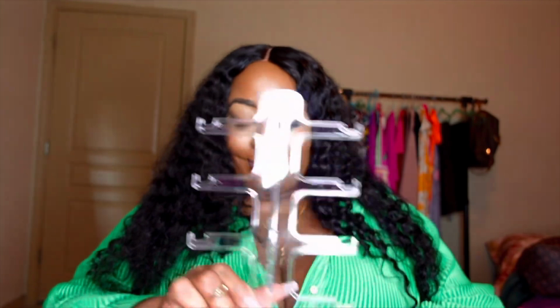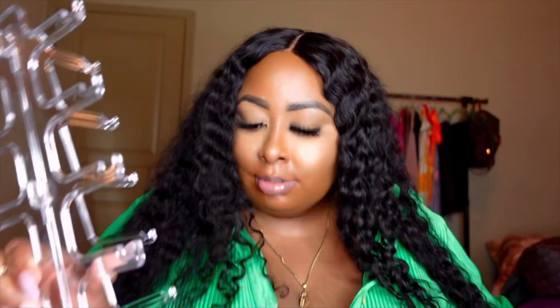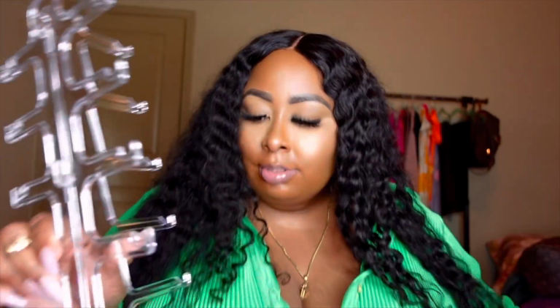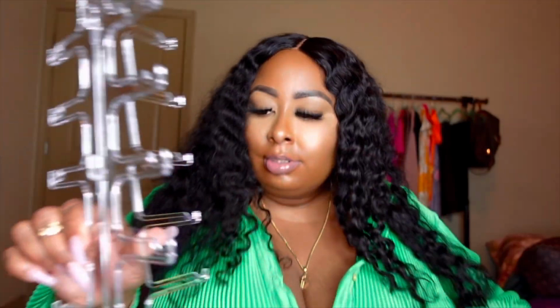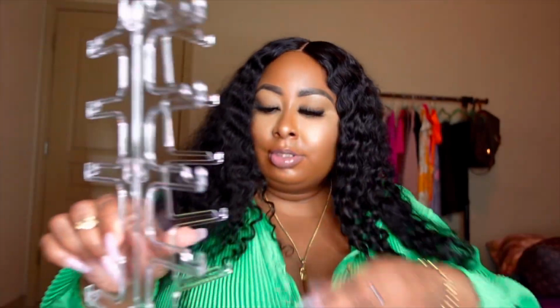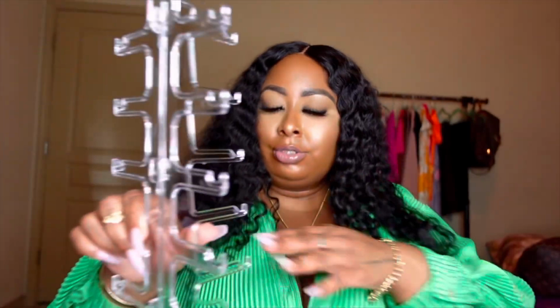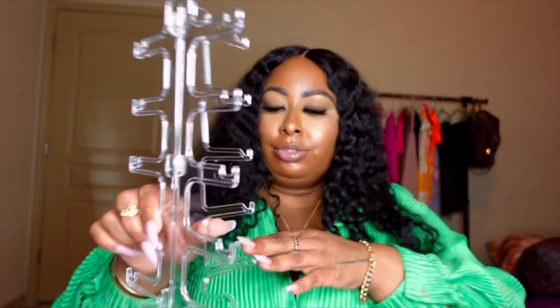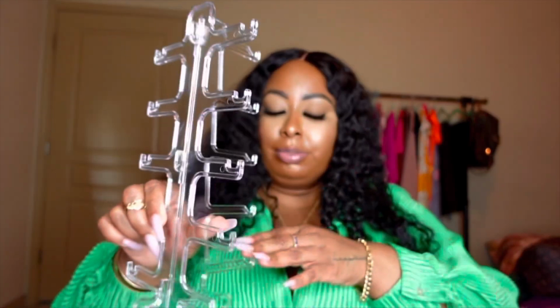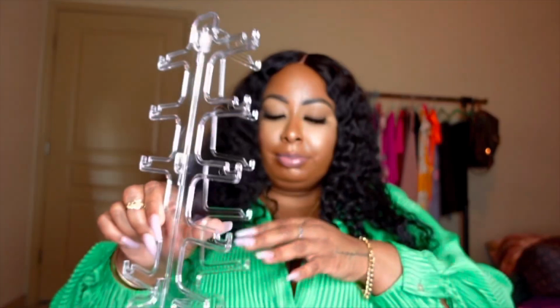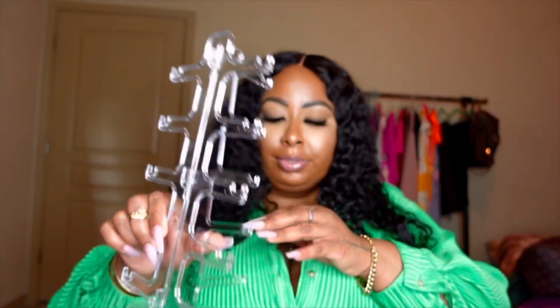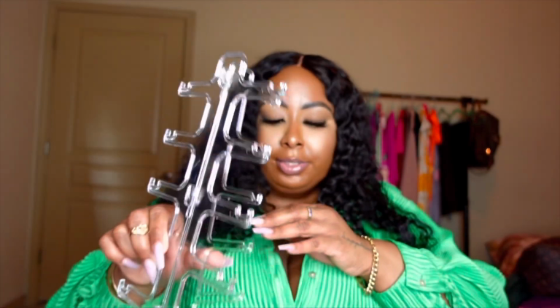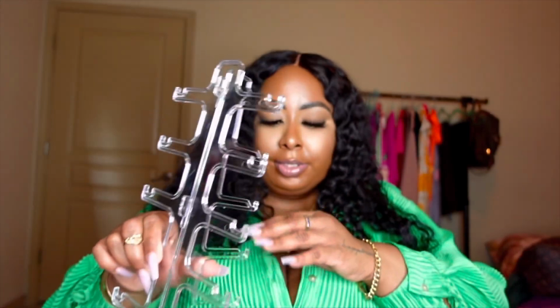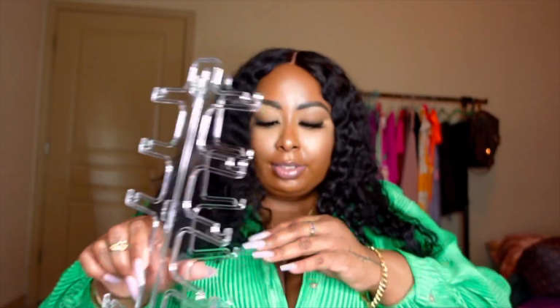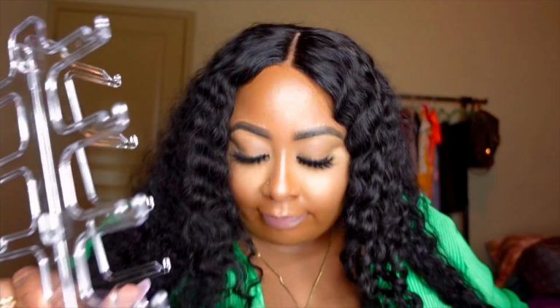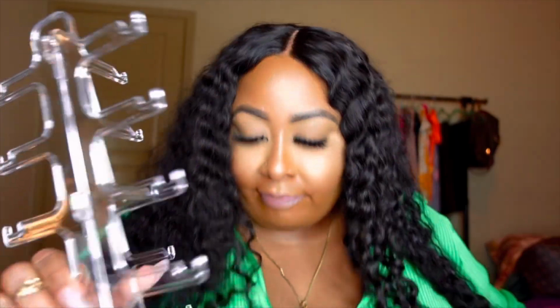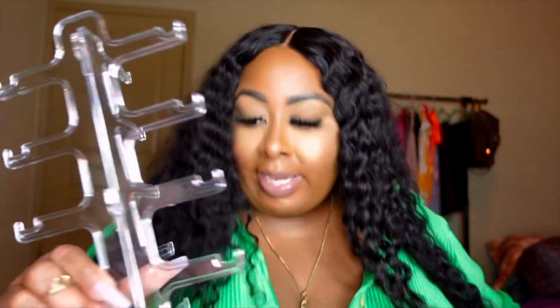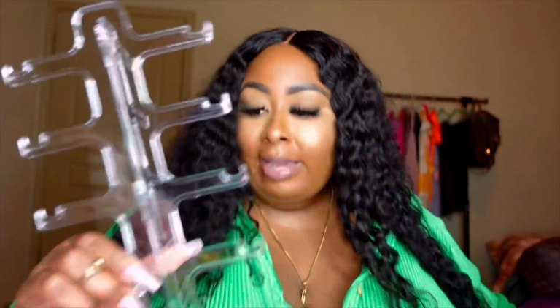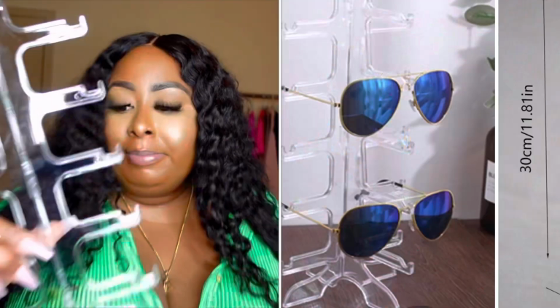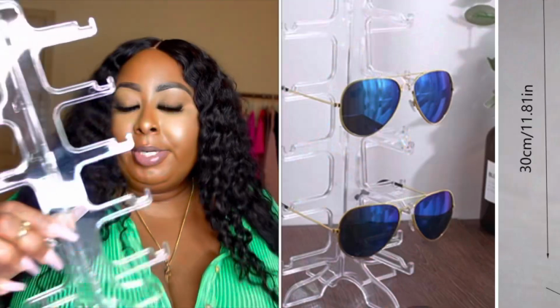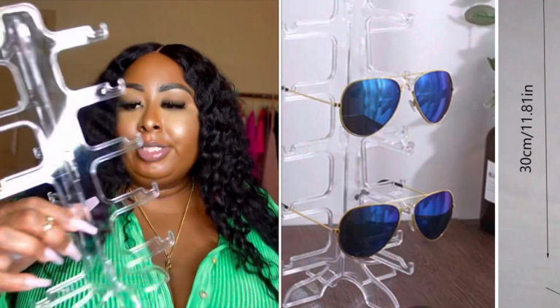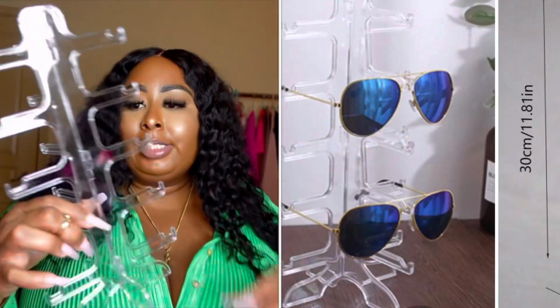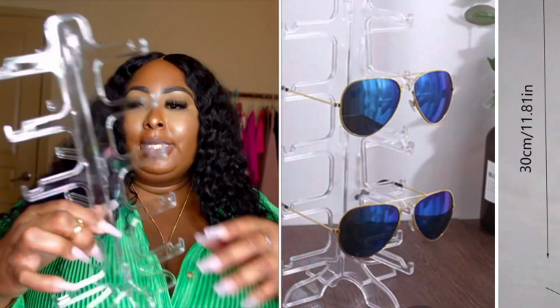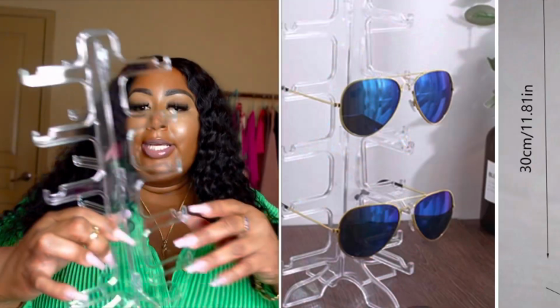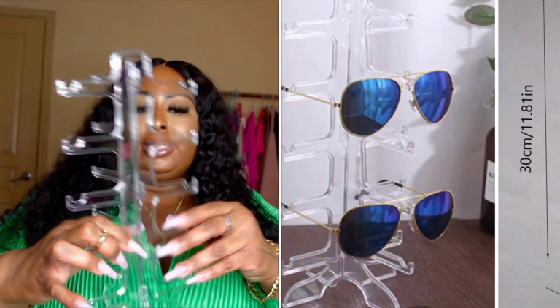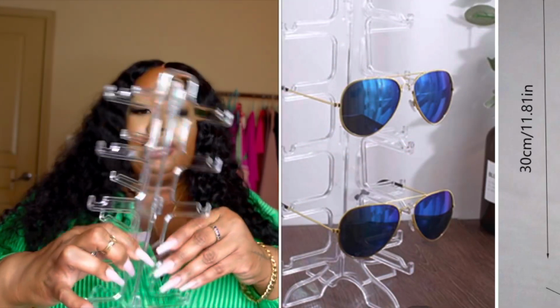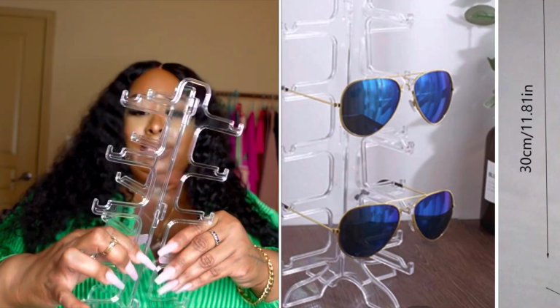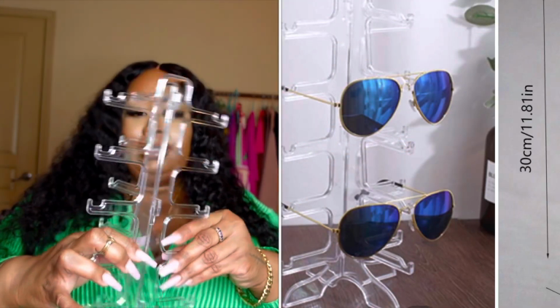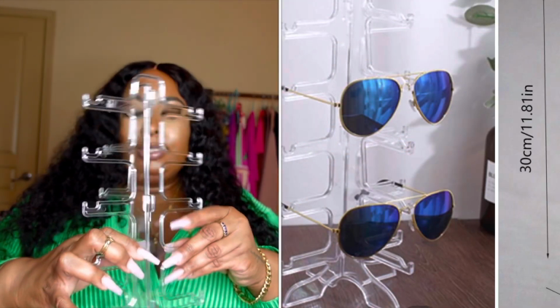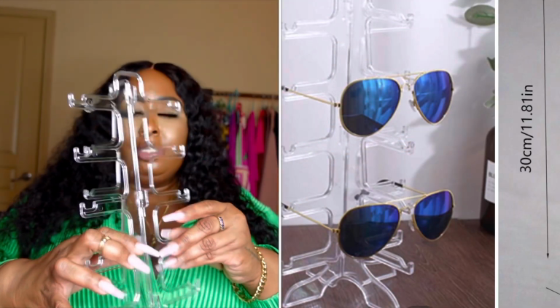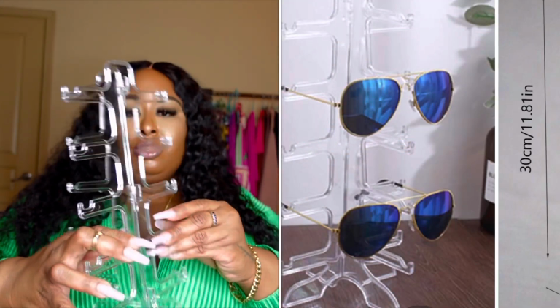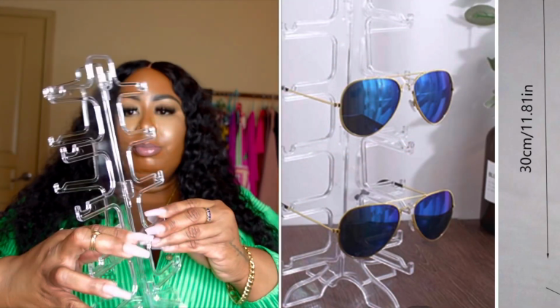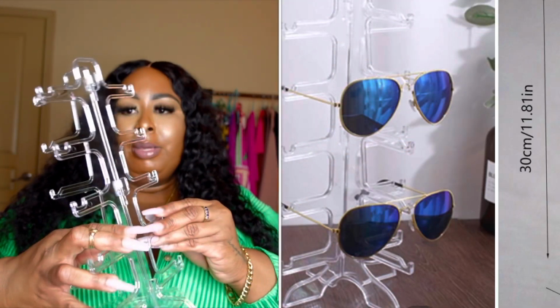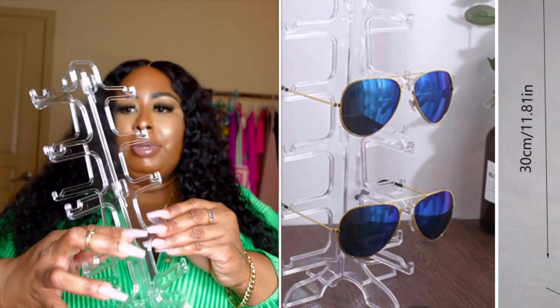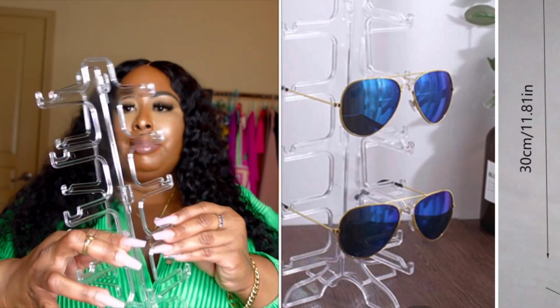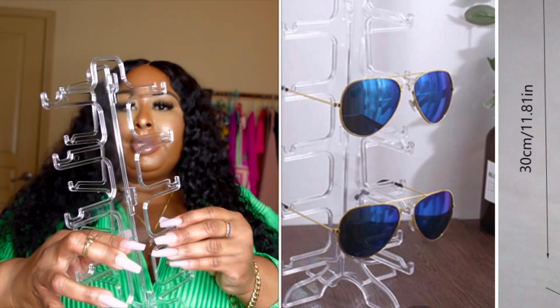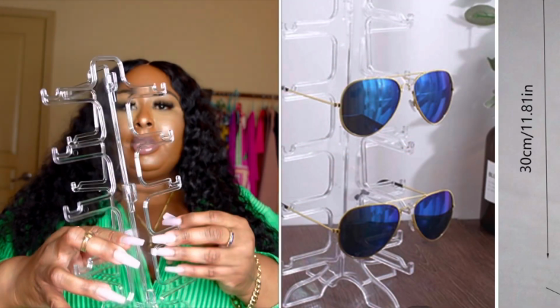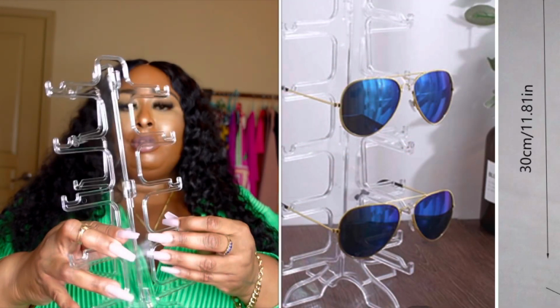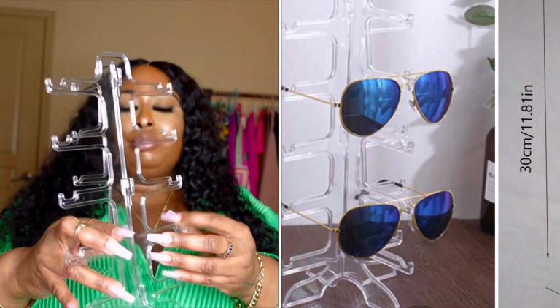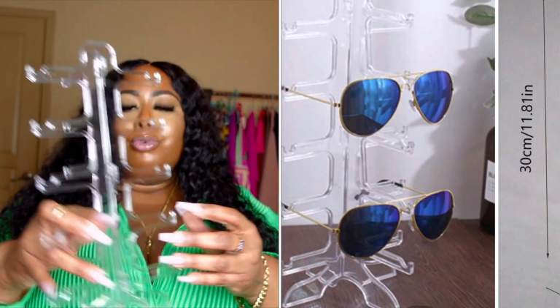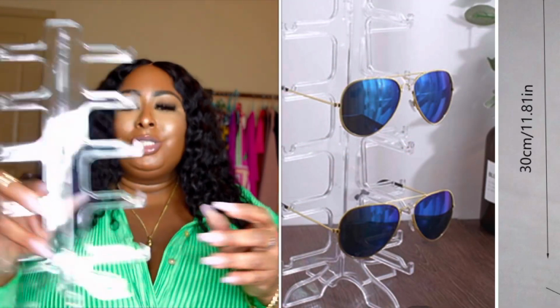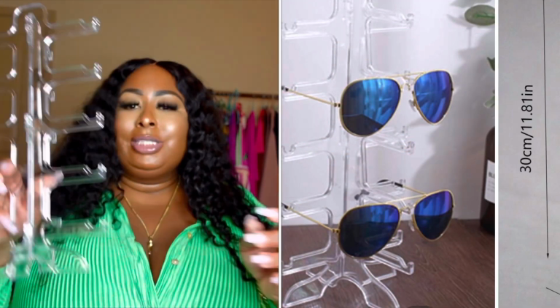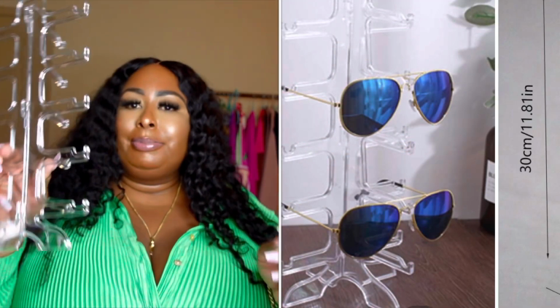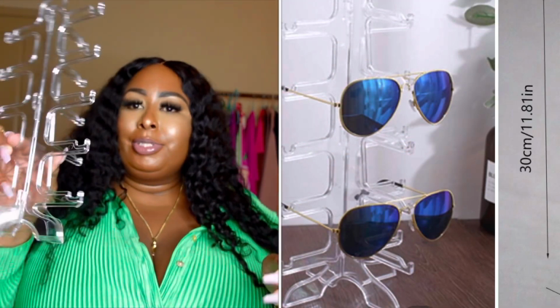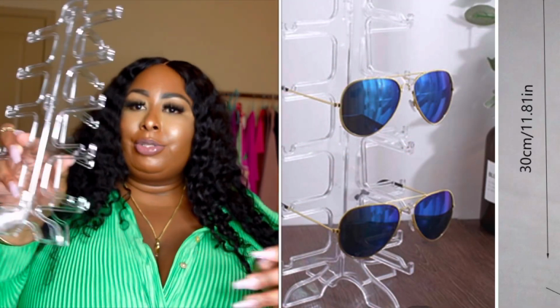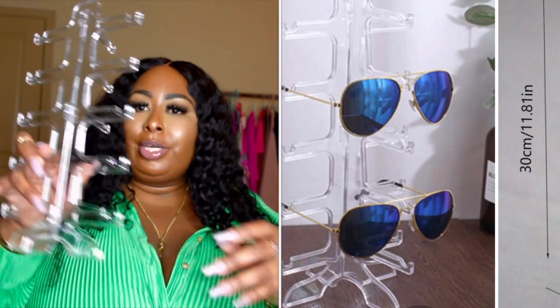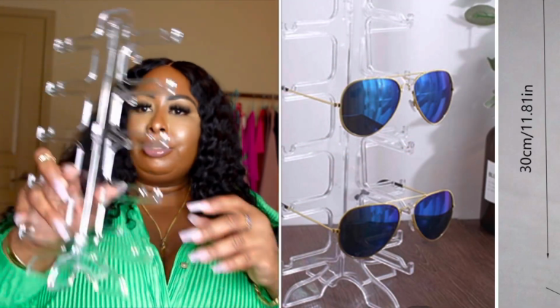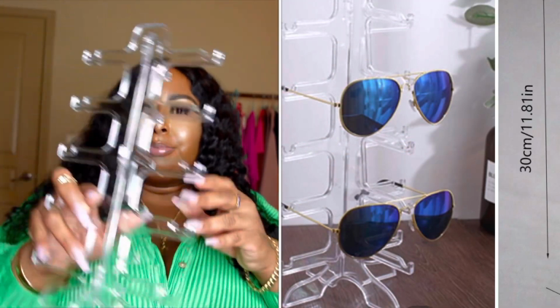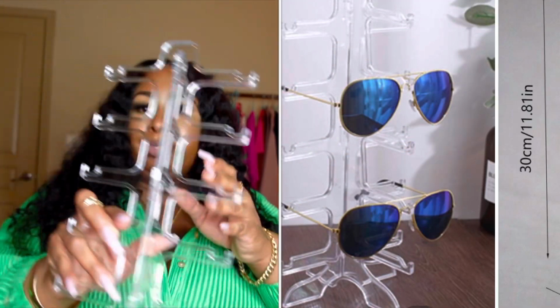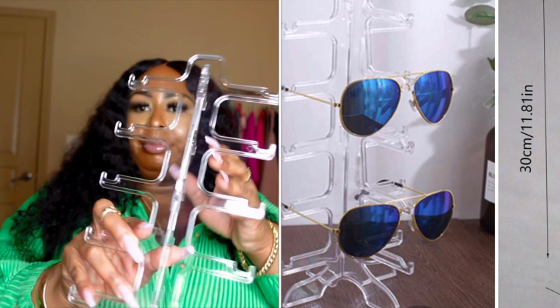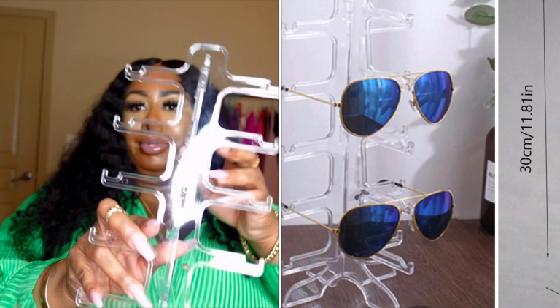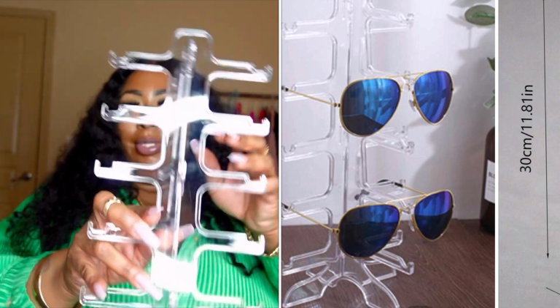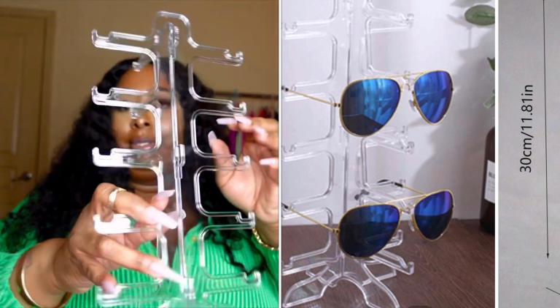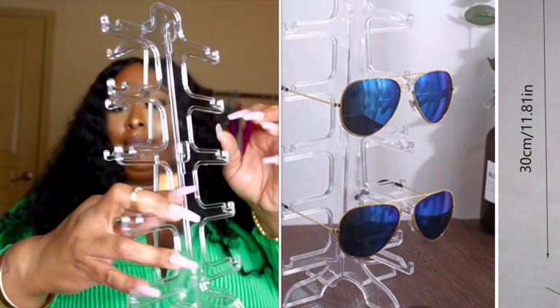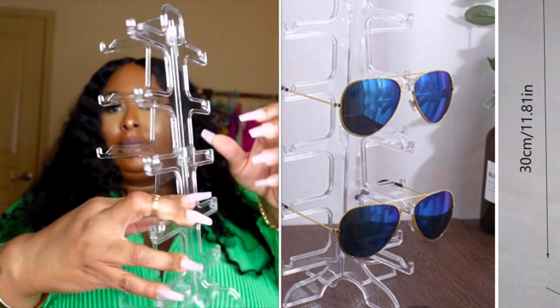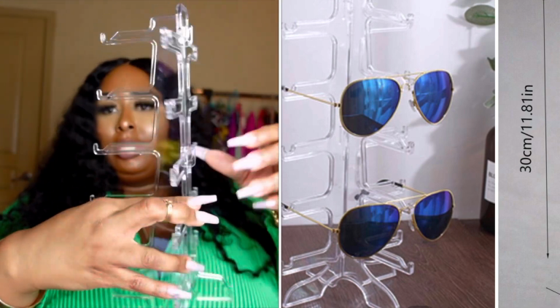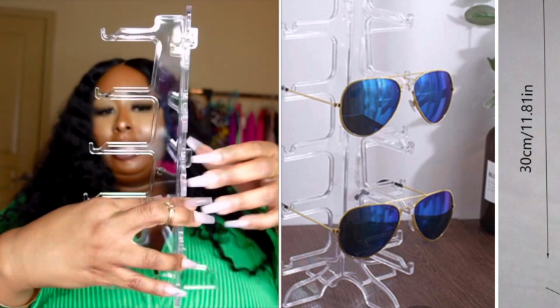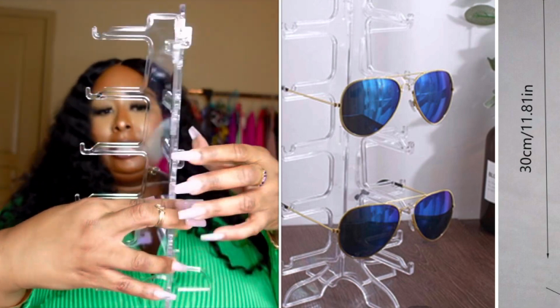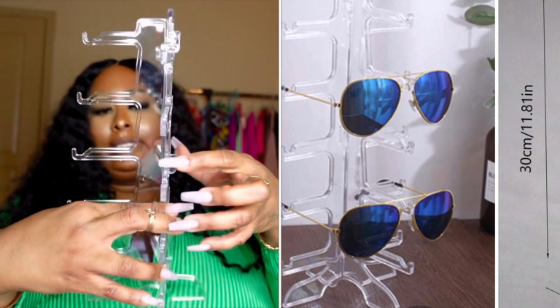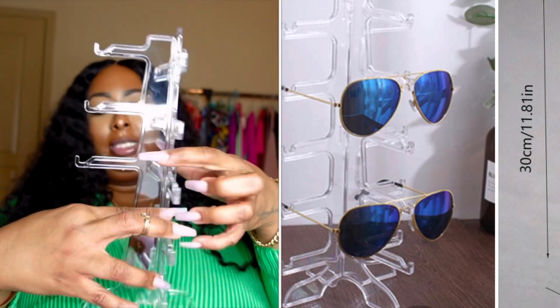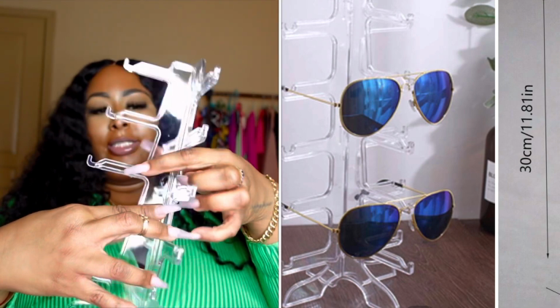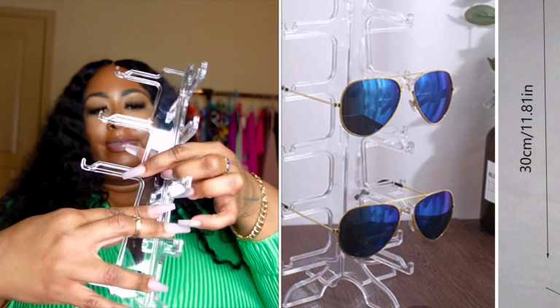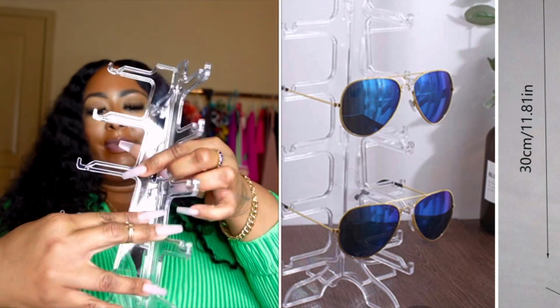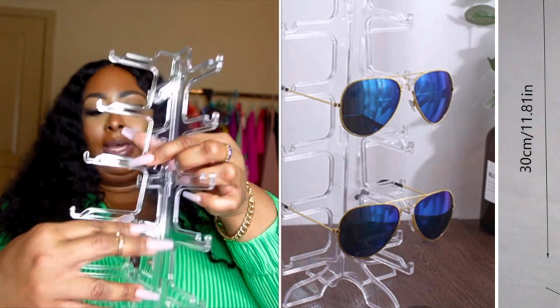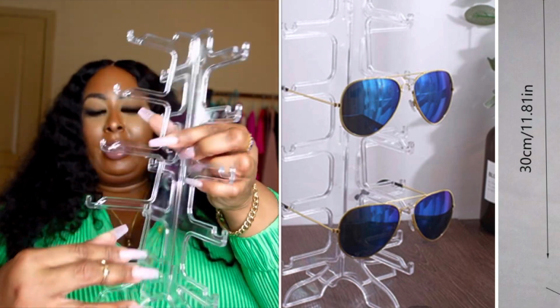I got a sunglasses display rack — you can put five pairs of glasses in it, maybe a little more depending on how you place them.